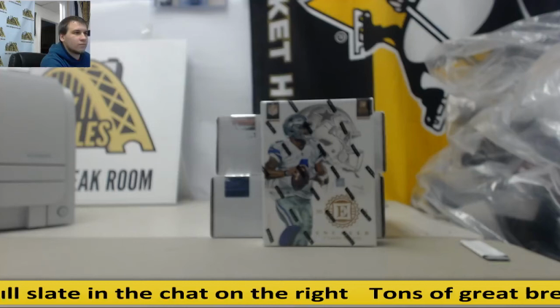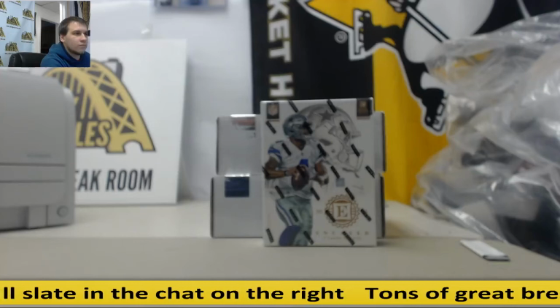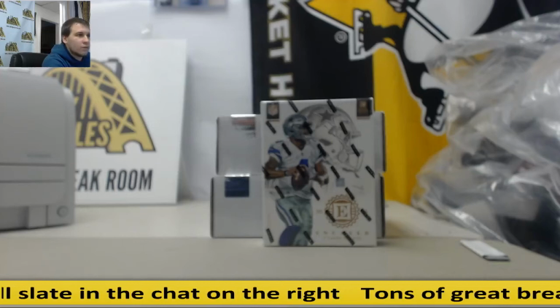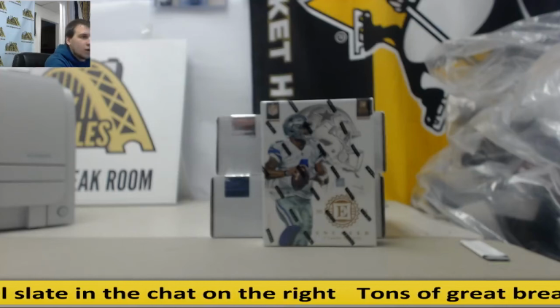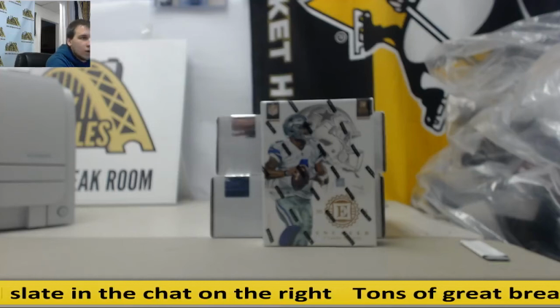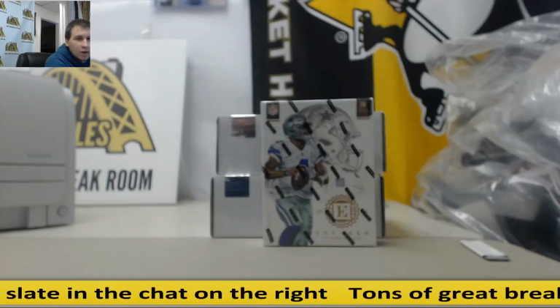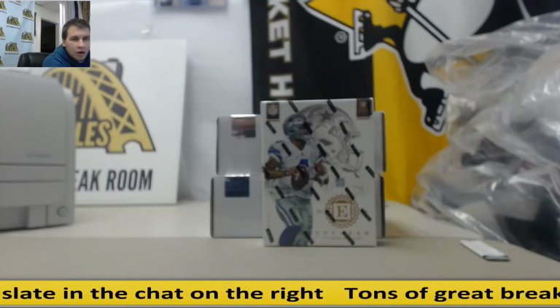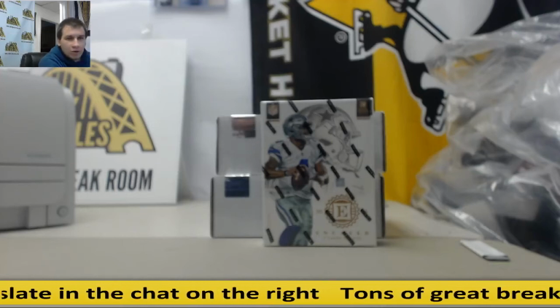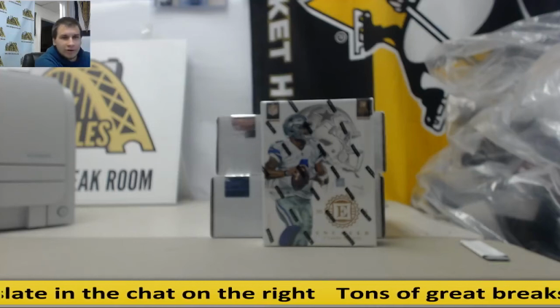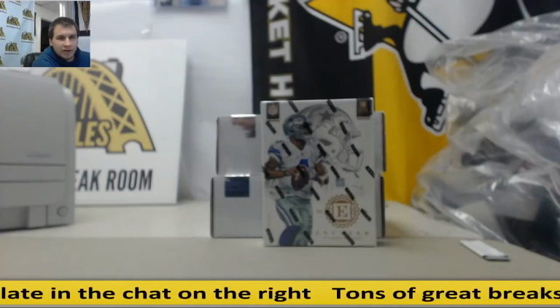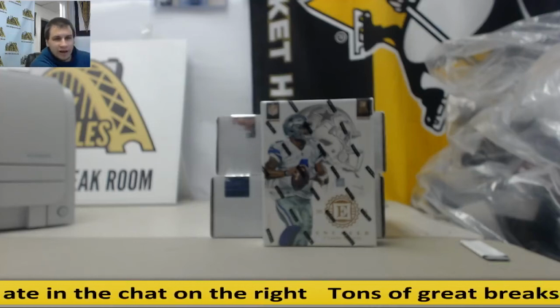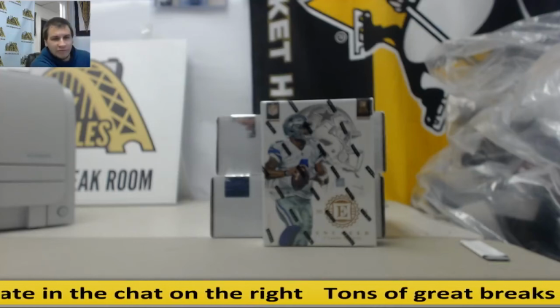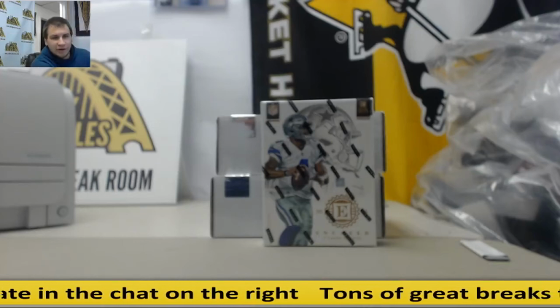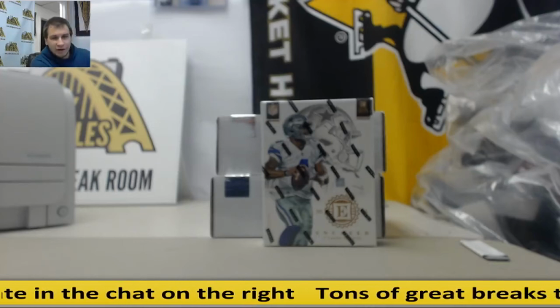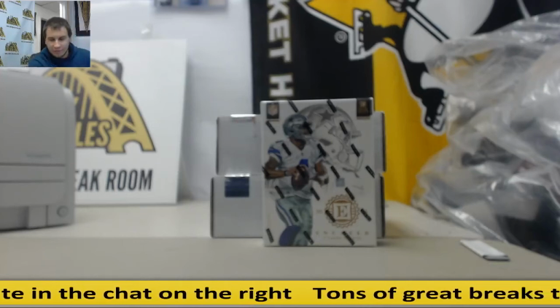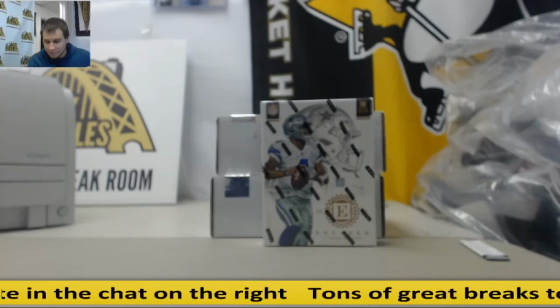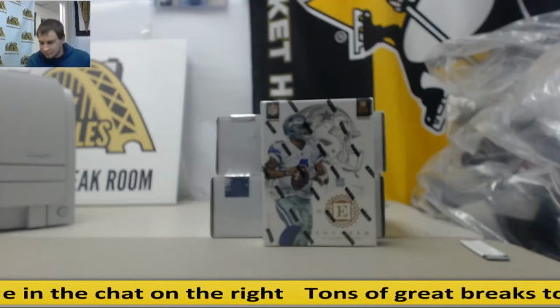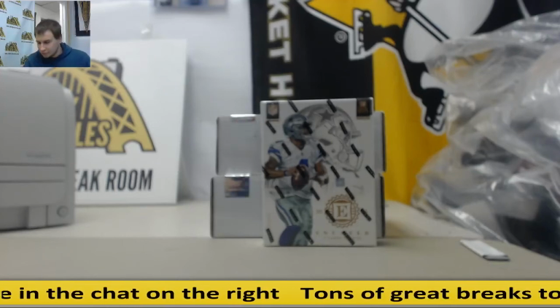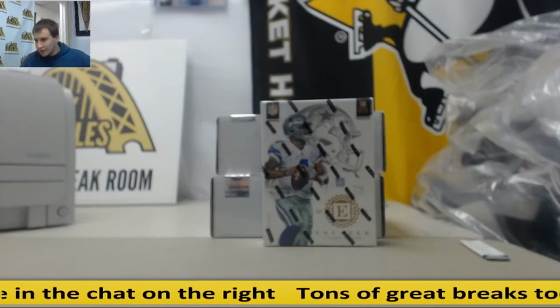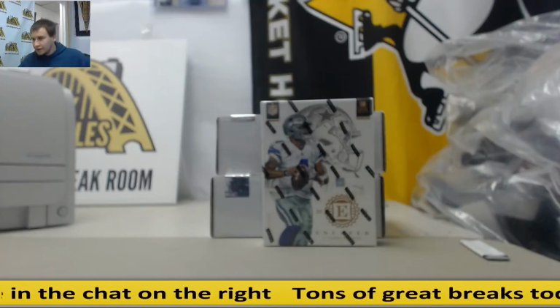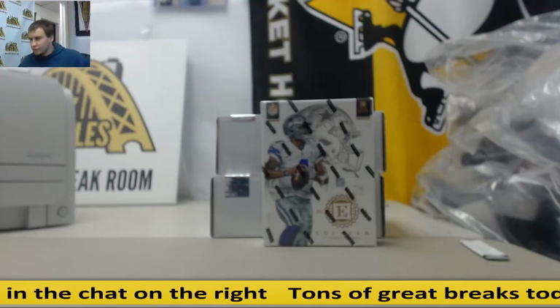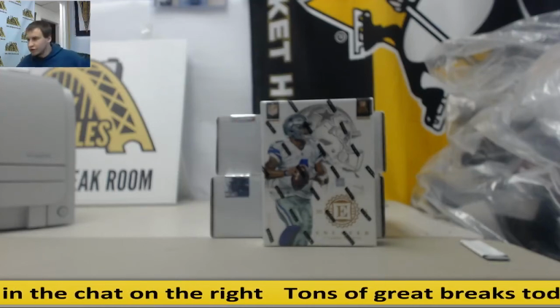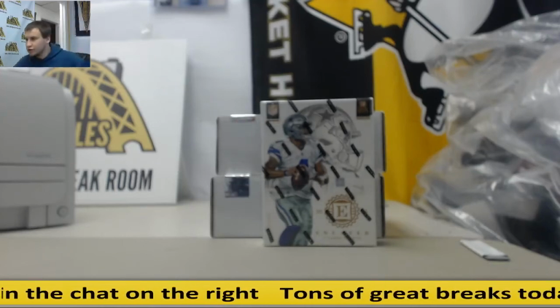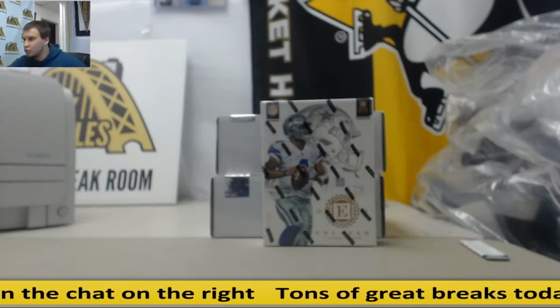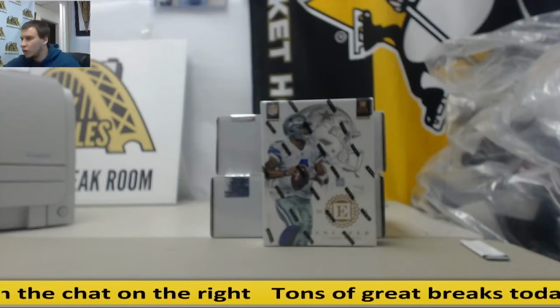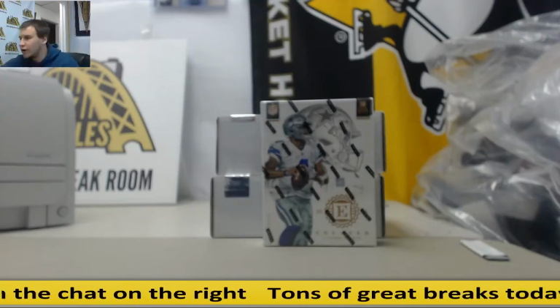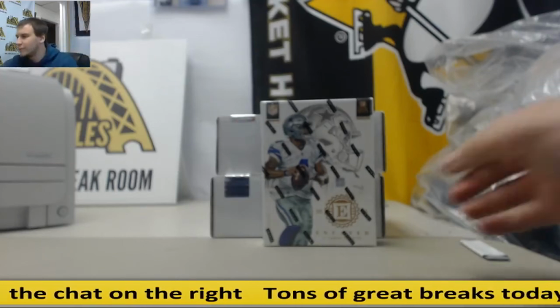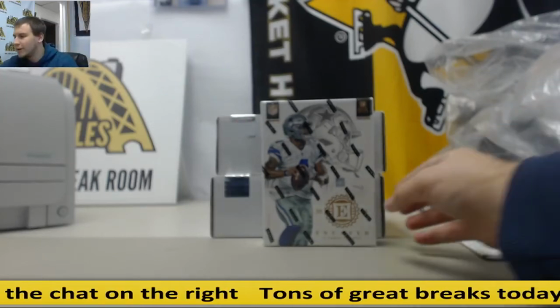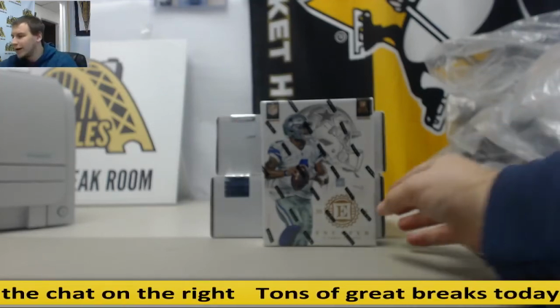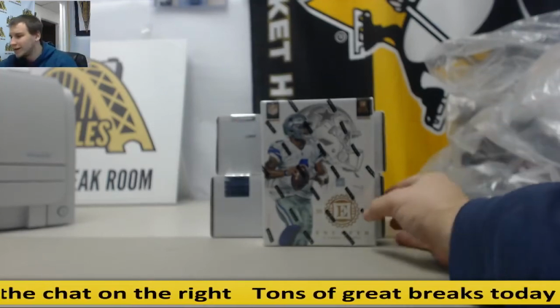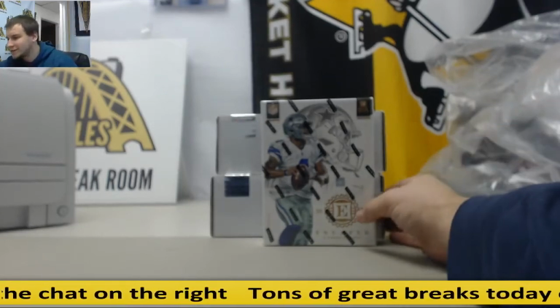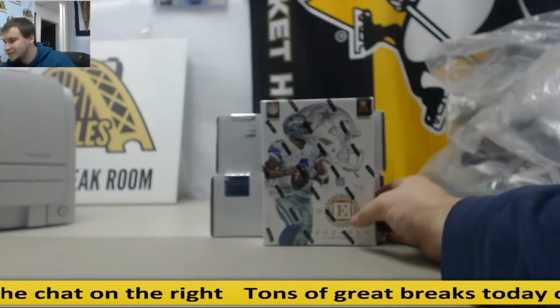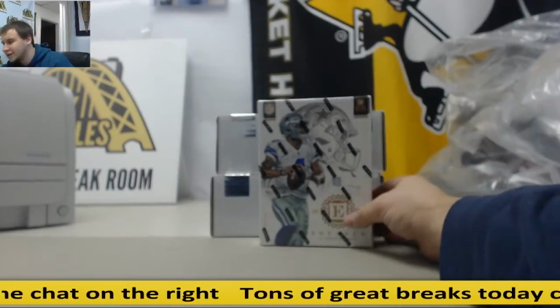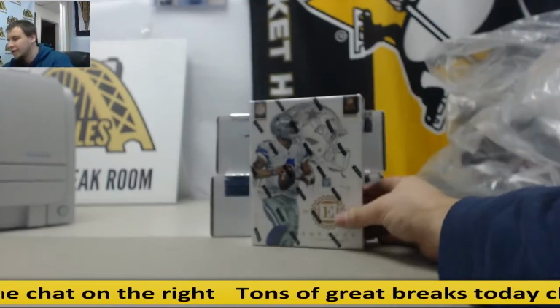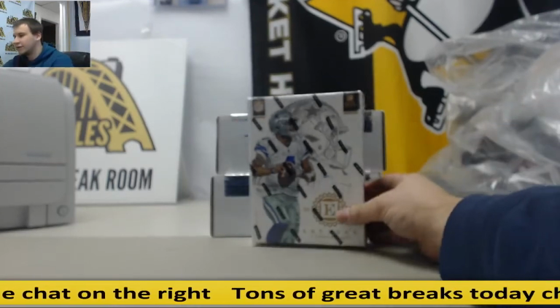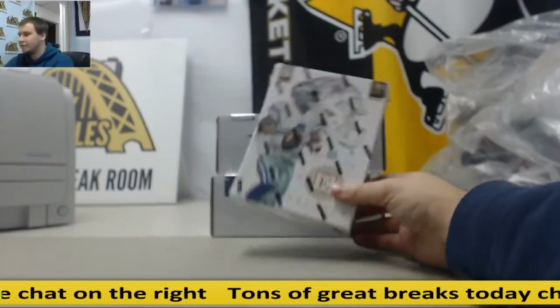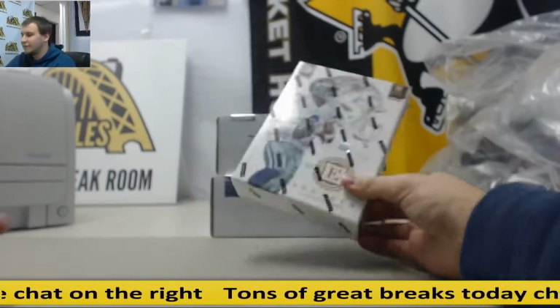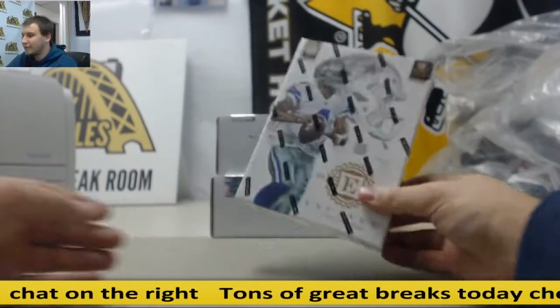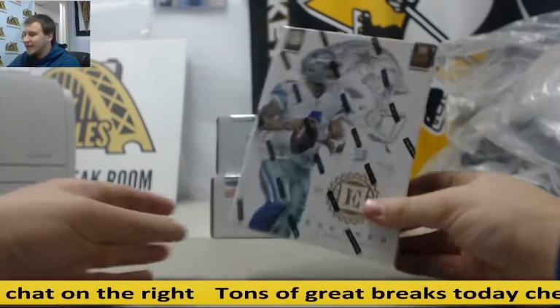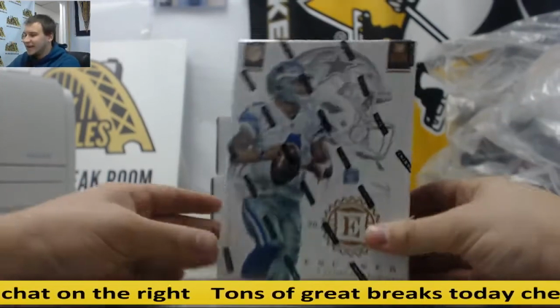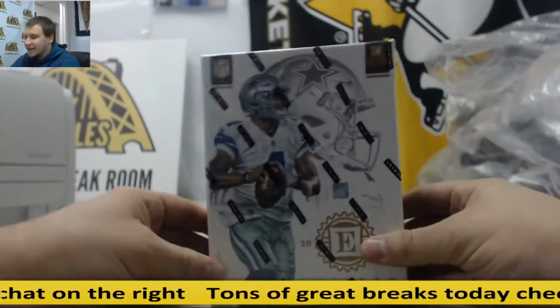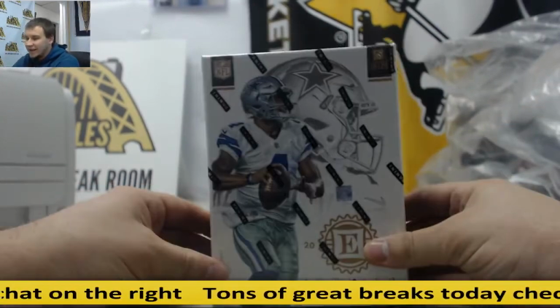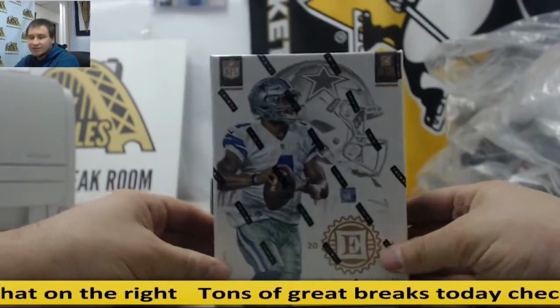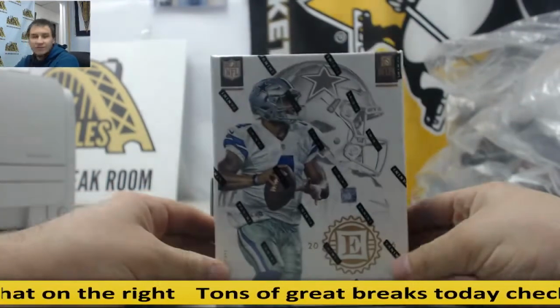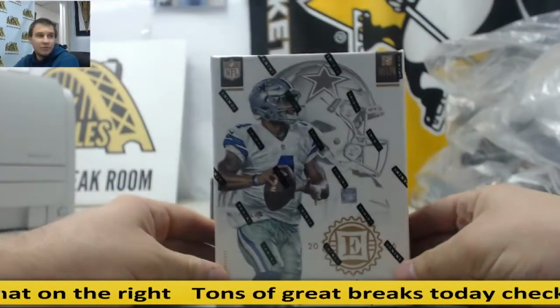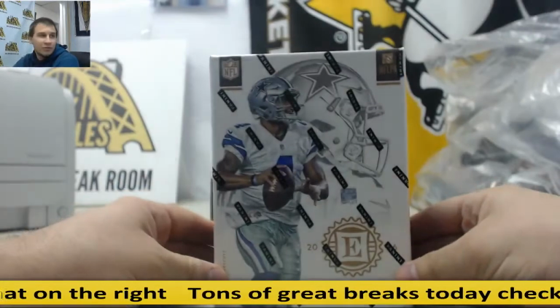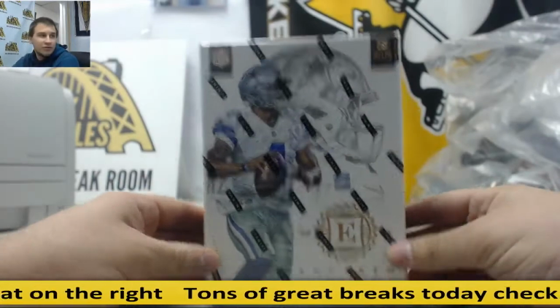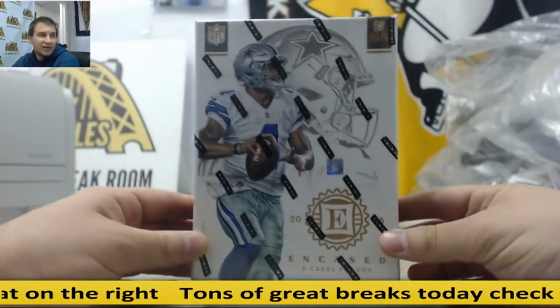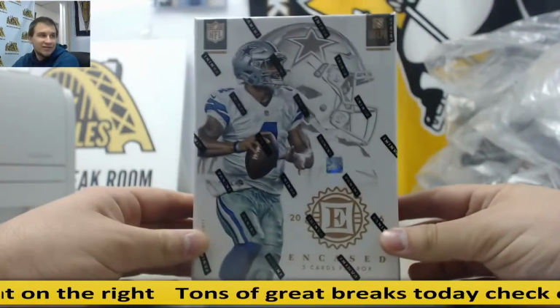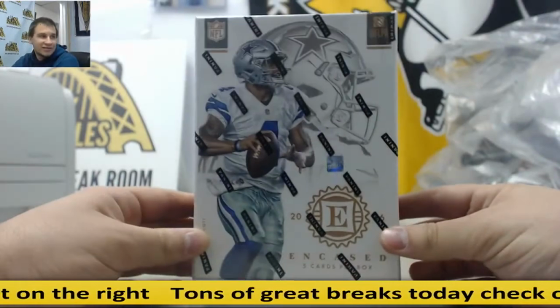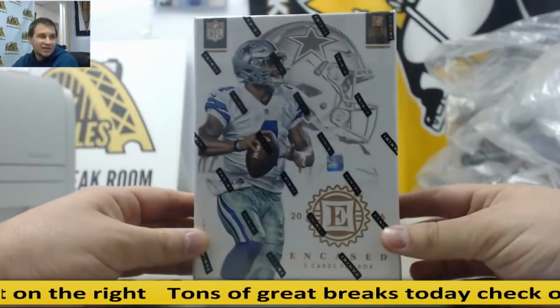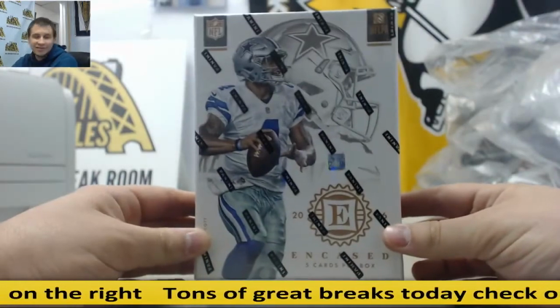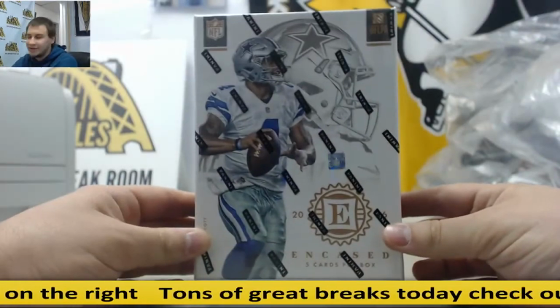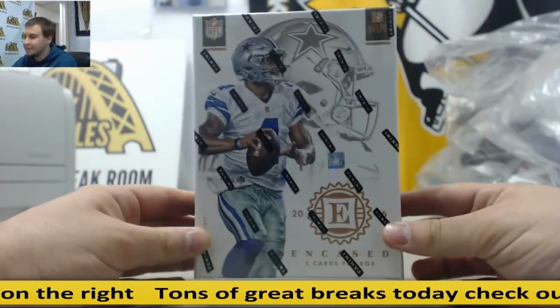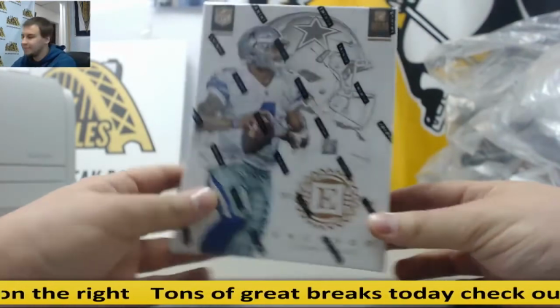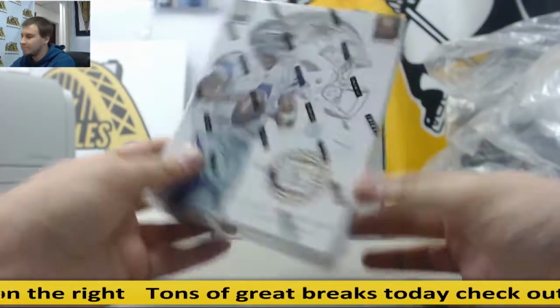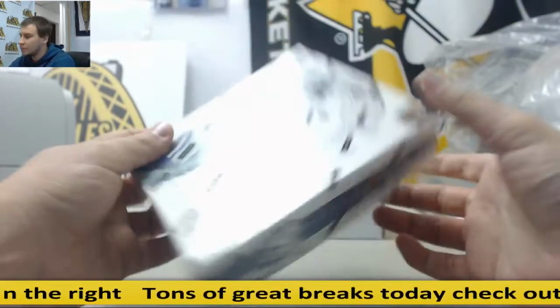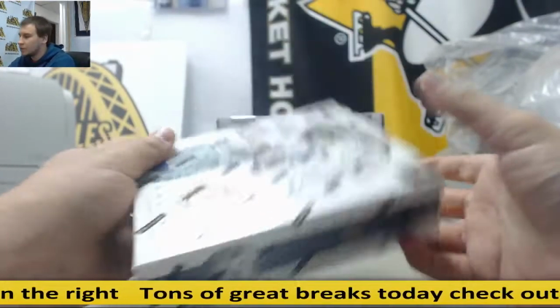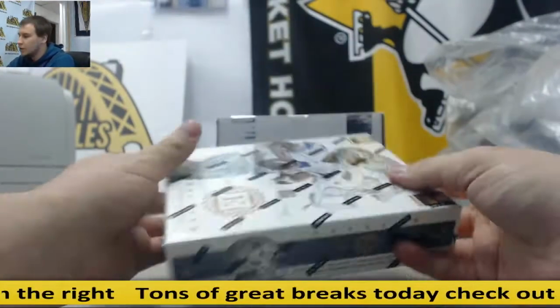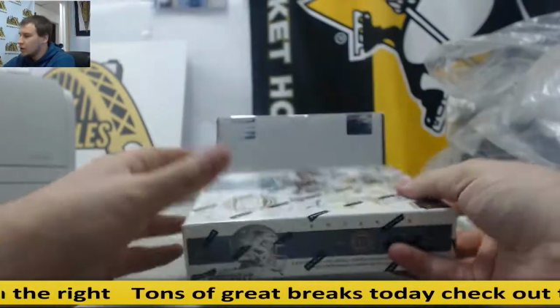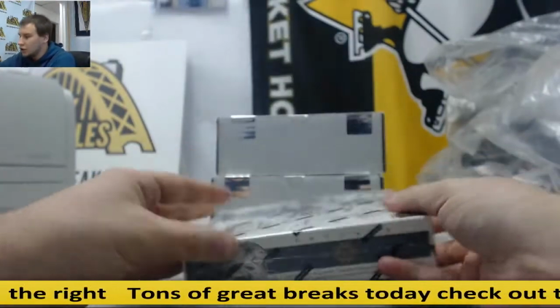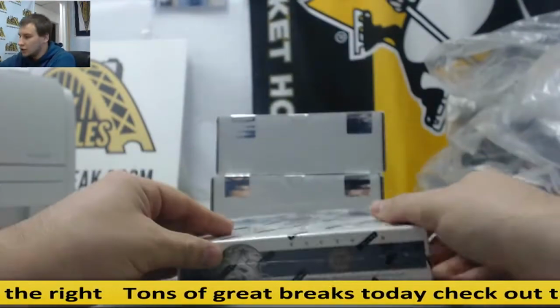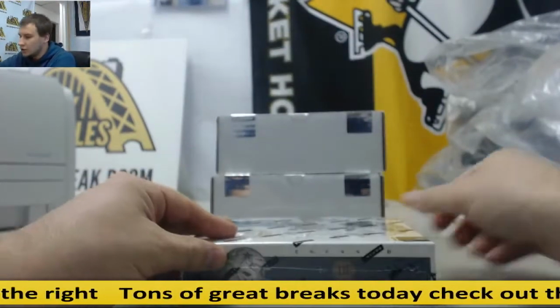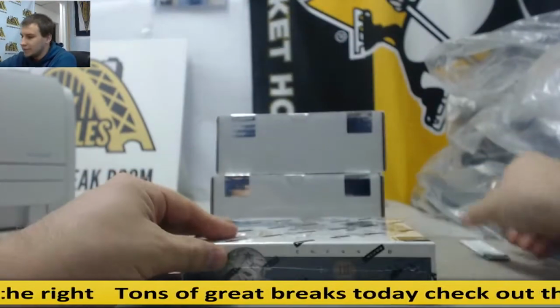Alright, we've got a live break here for Brian. We're going to do one box of Panini Encased Football 2016. Good luck, man.